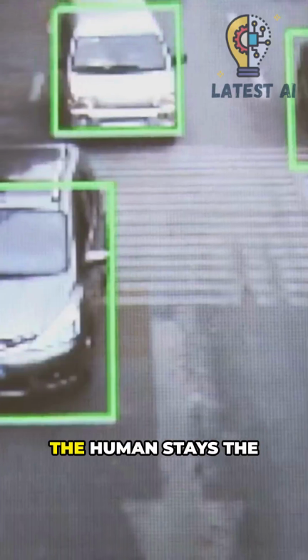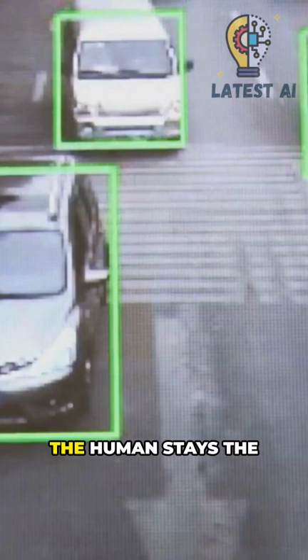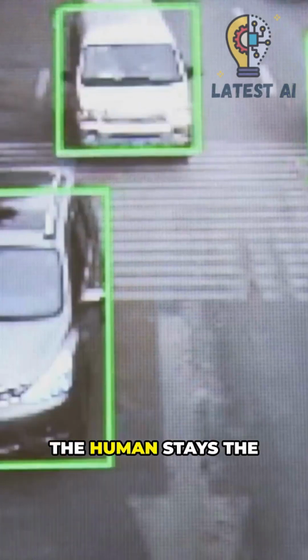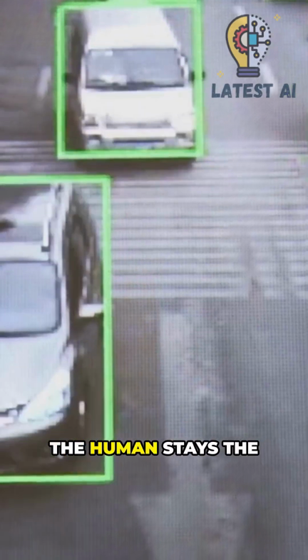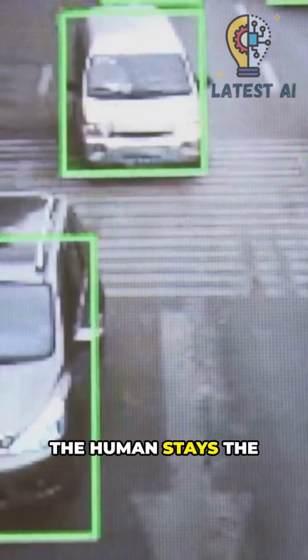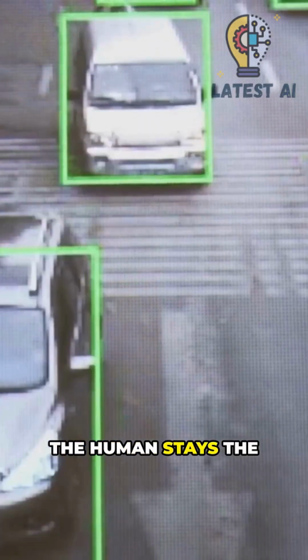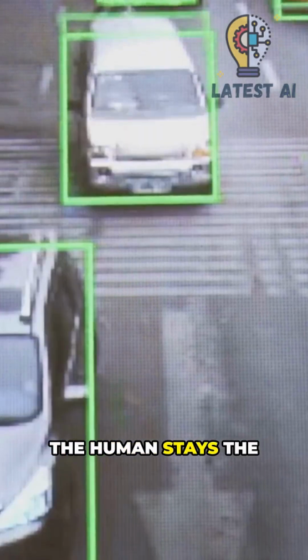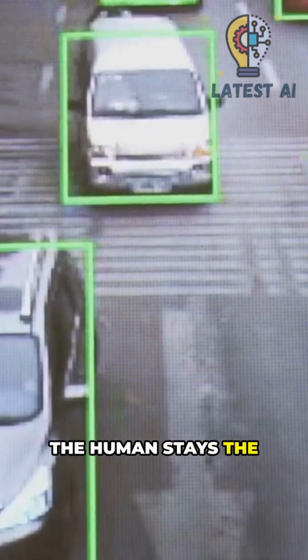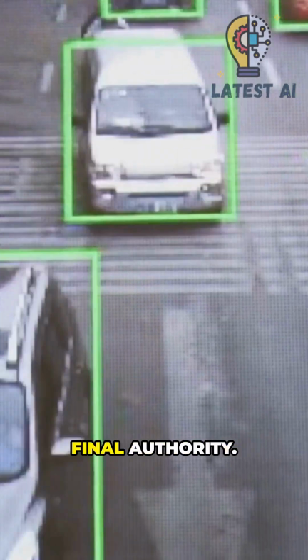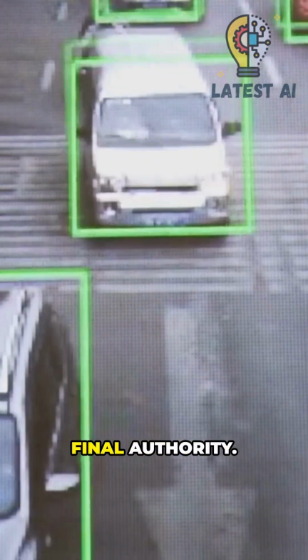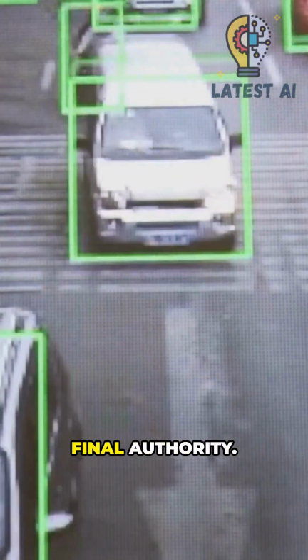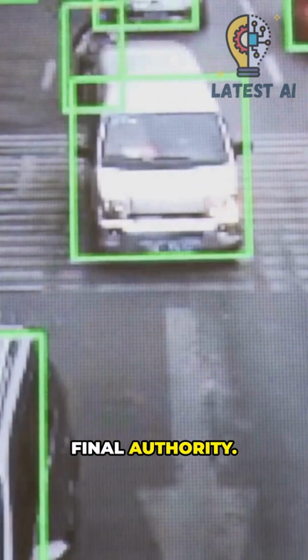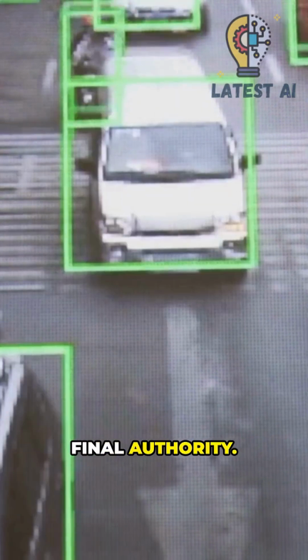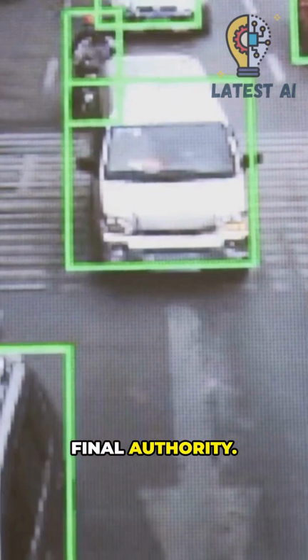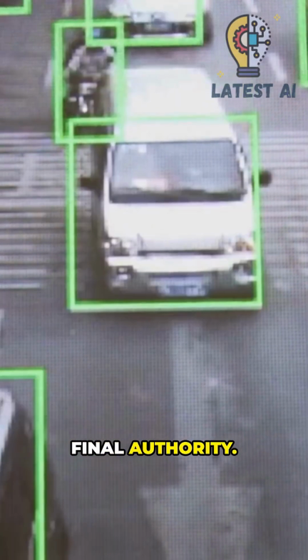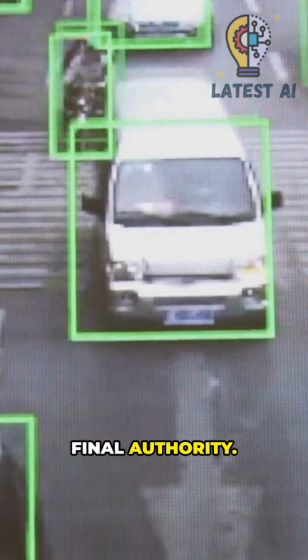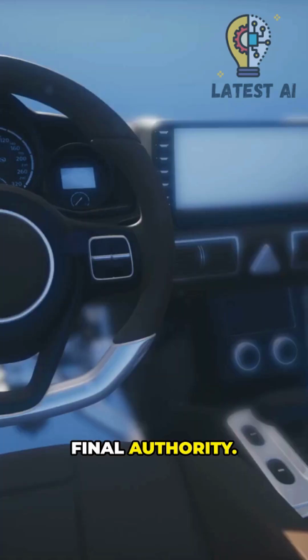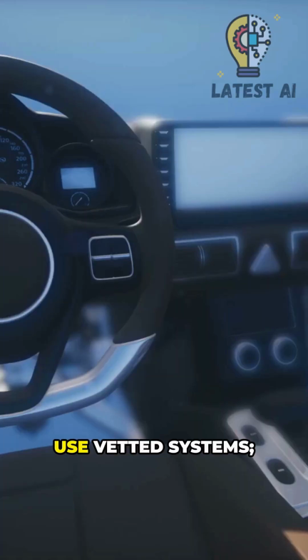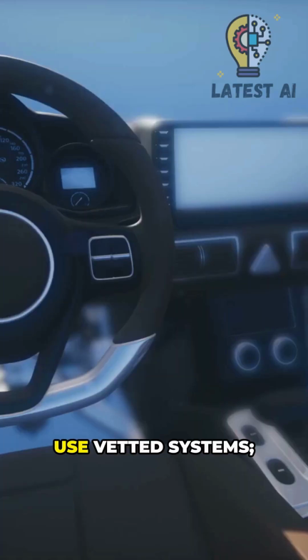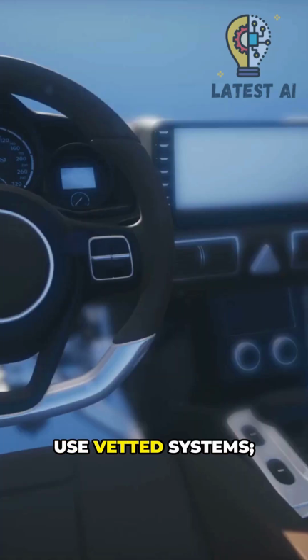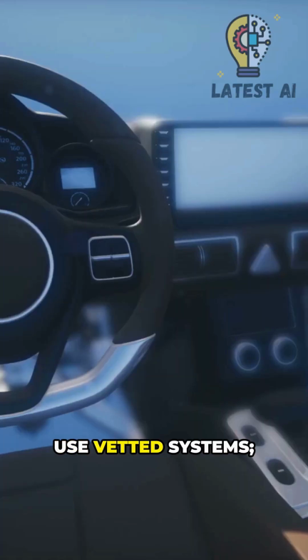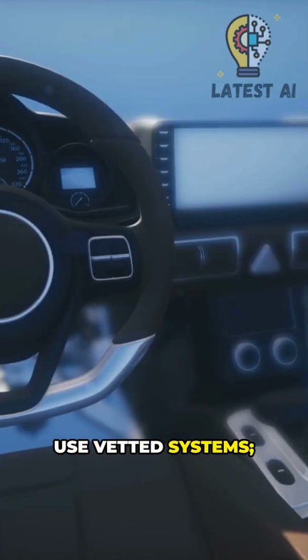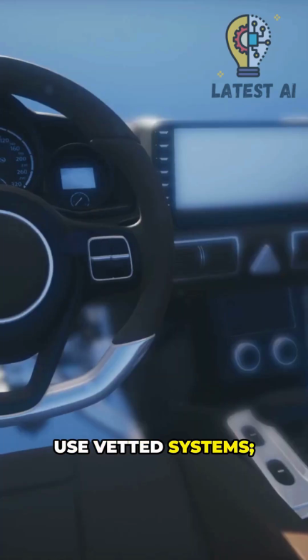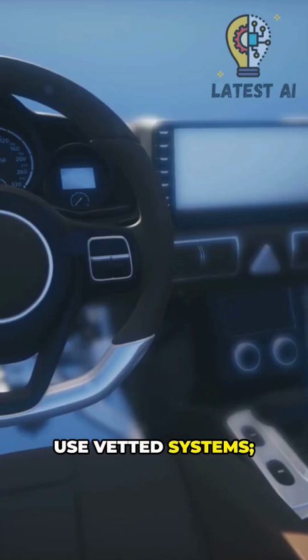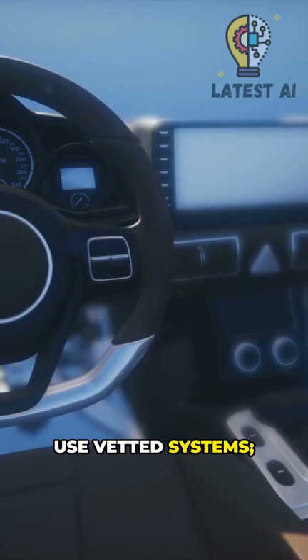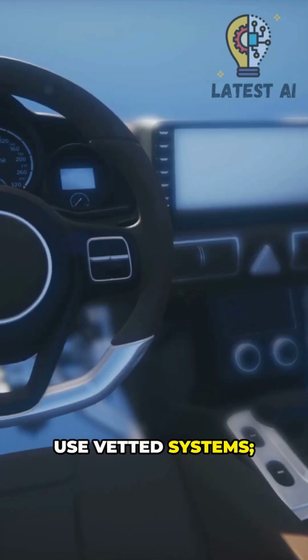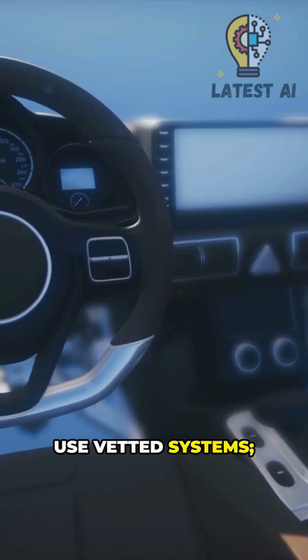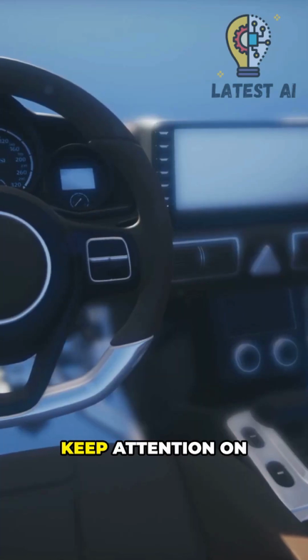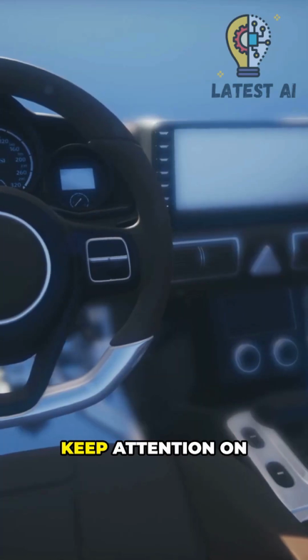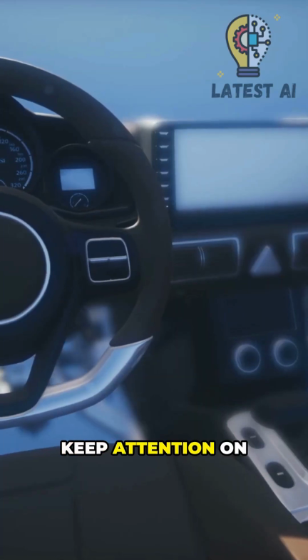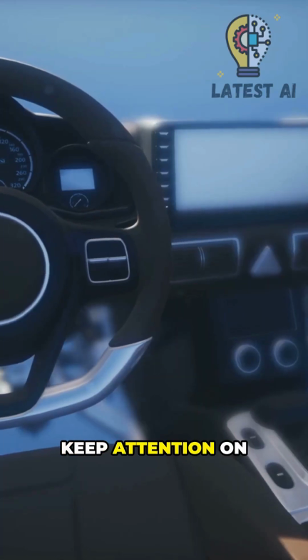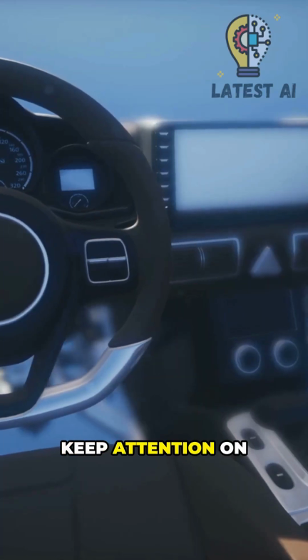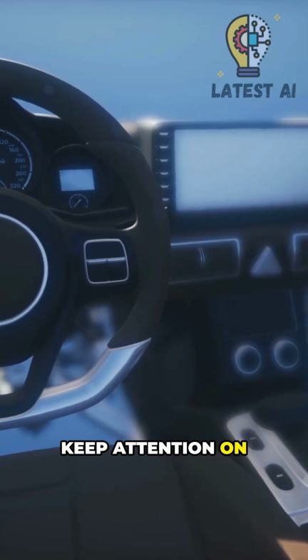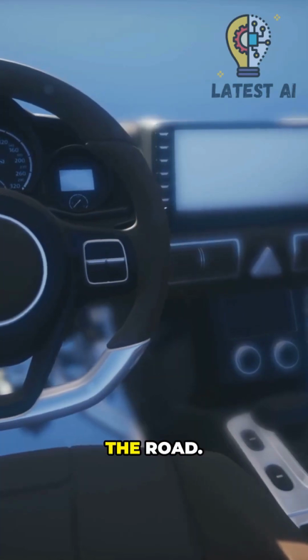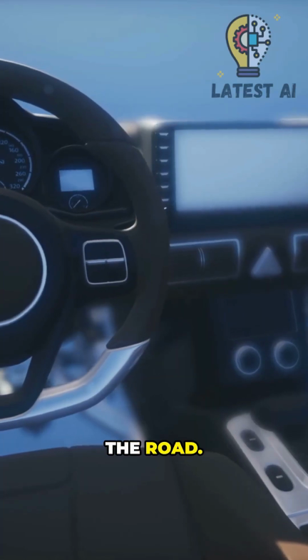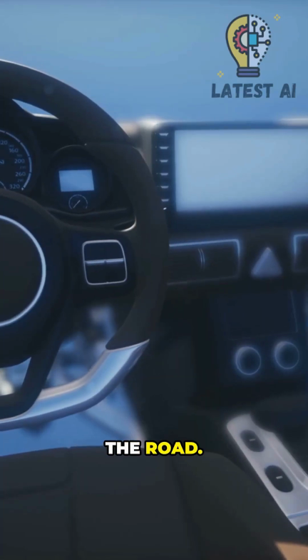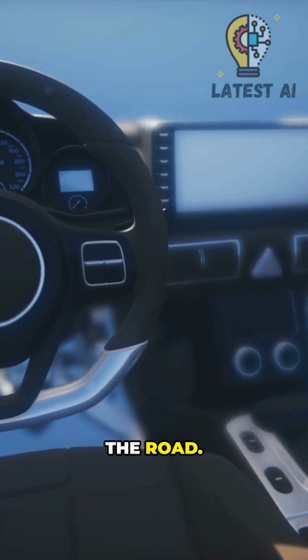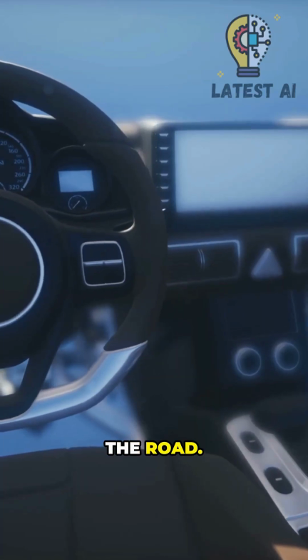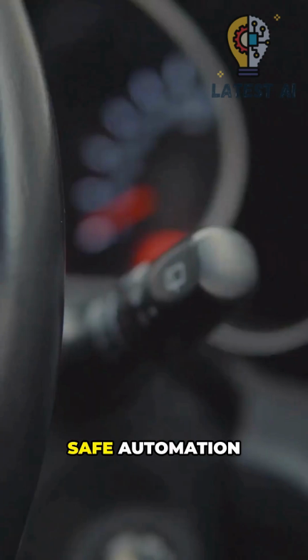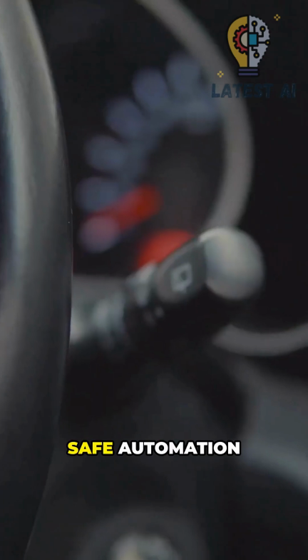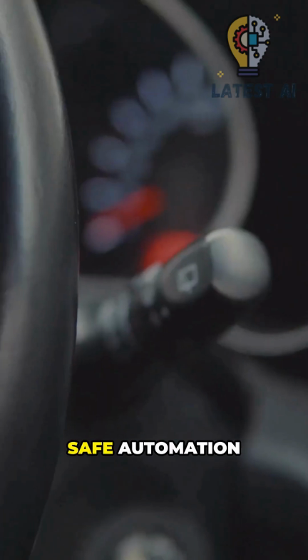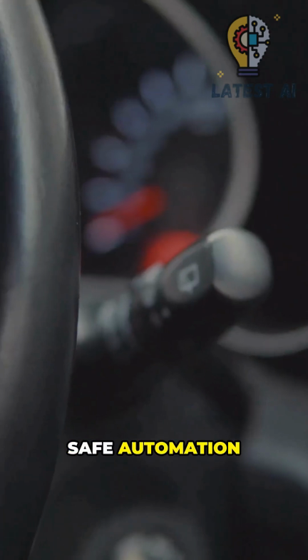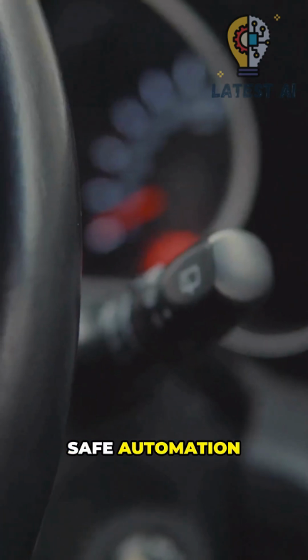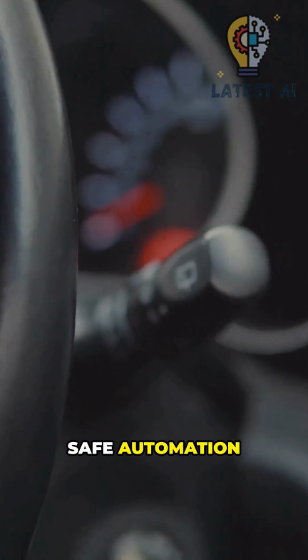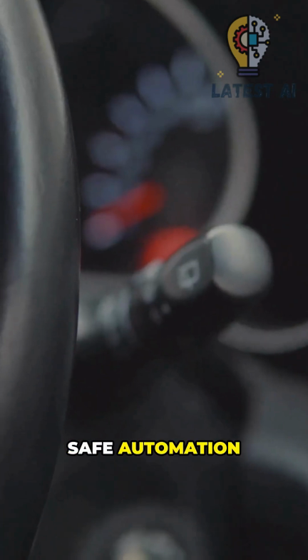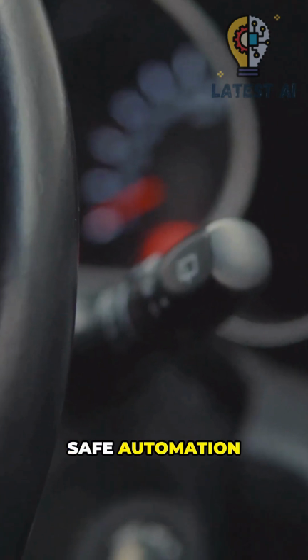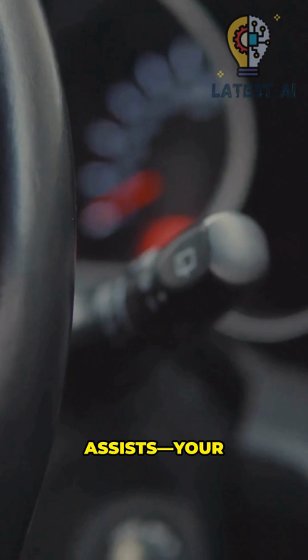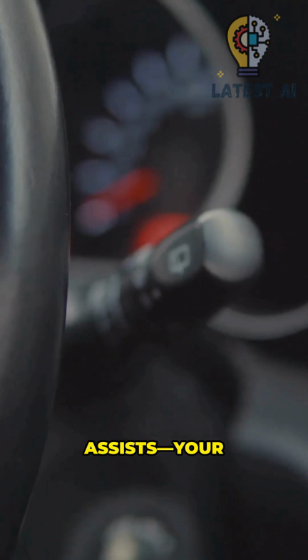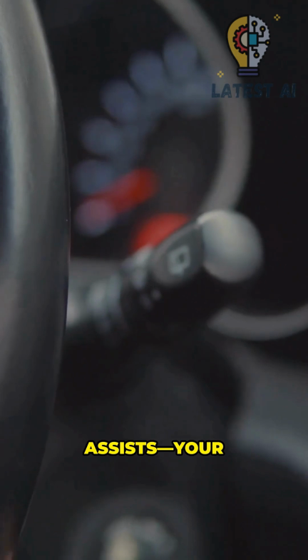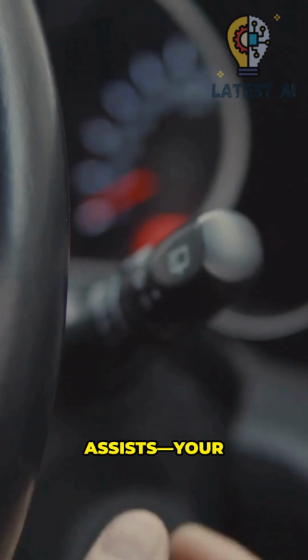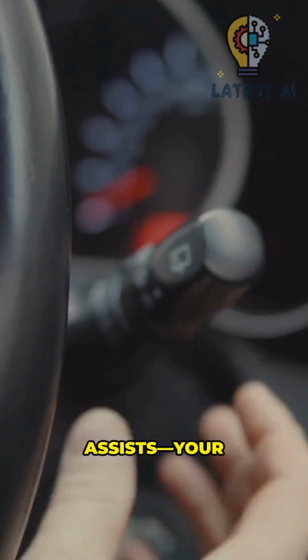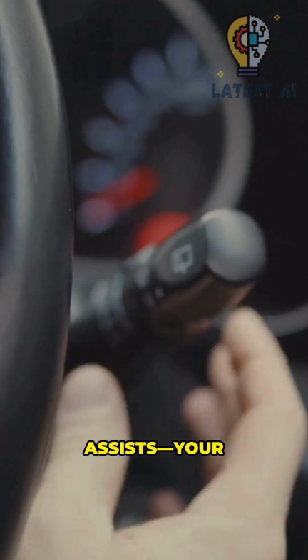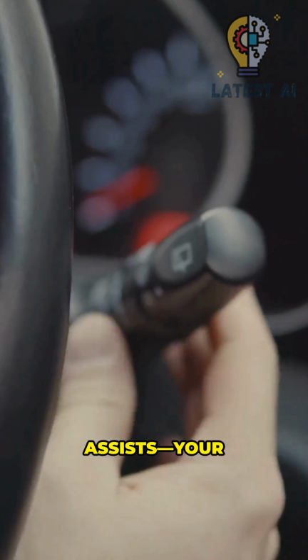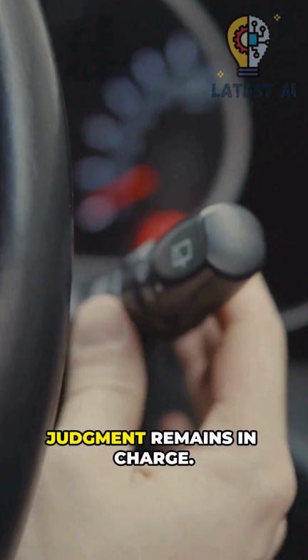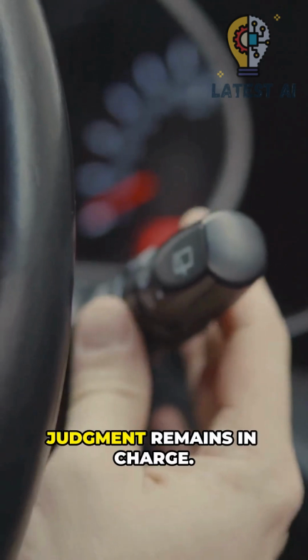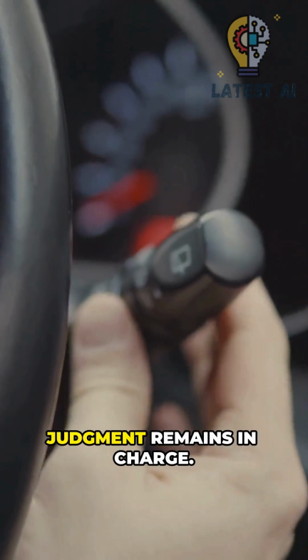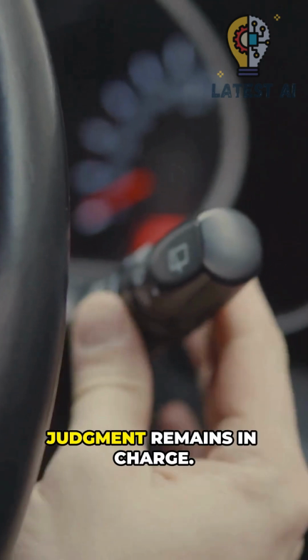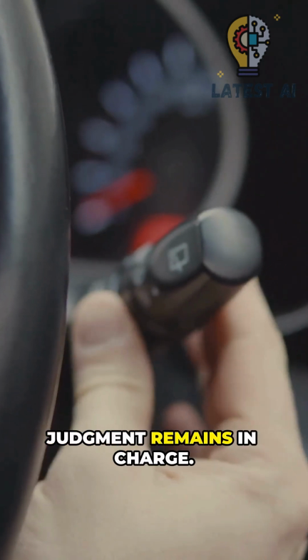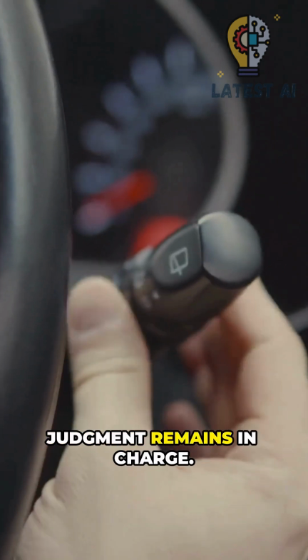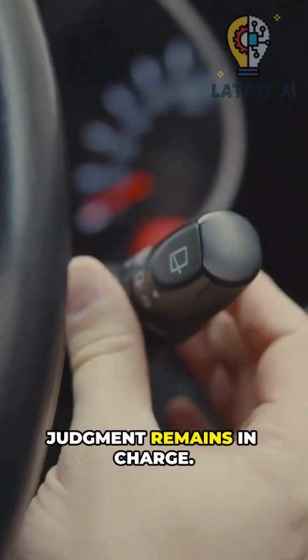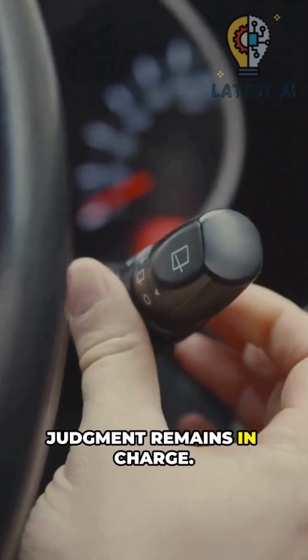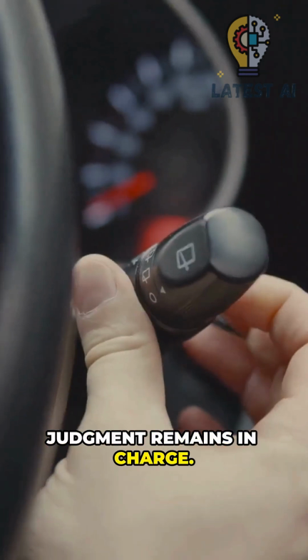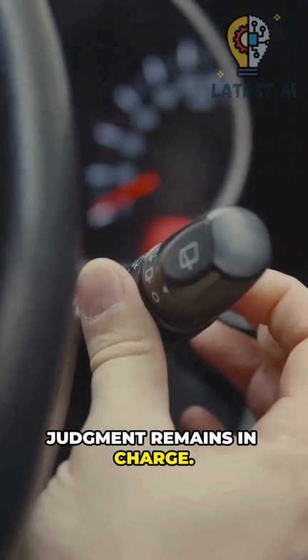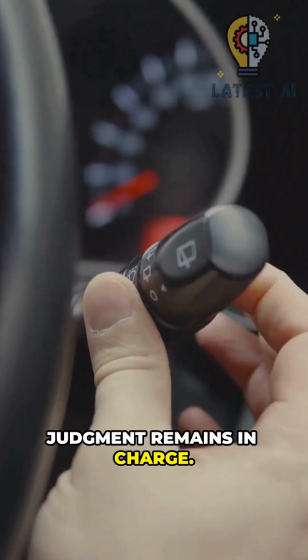You can confirm or take over instantly — the human stays the final authority. Use vetted systems, keep attention on the road. Safe automation assists, but your judgment remains in charge.